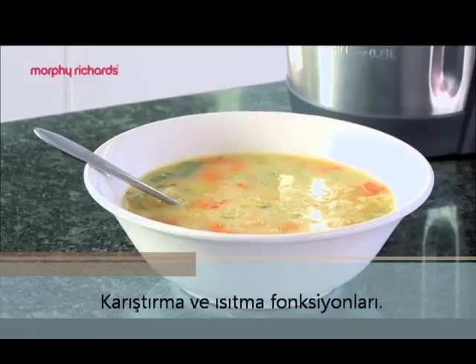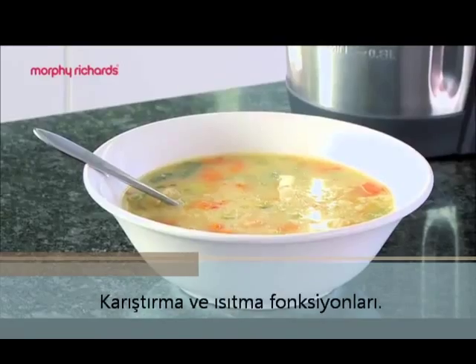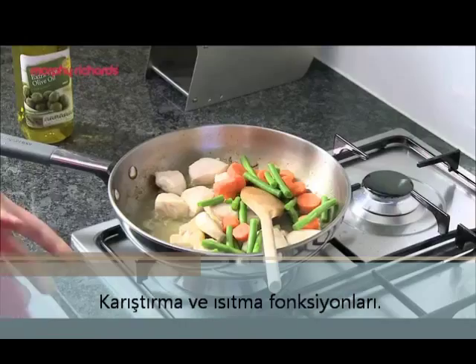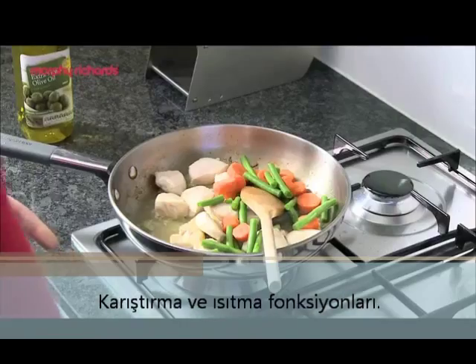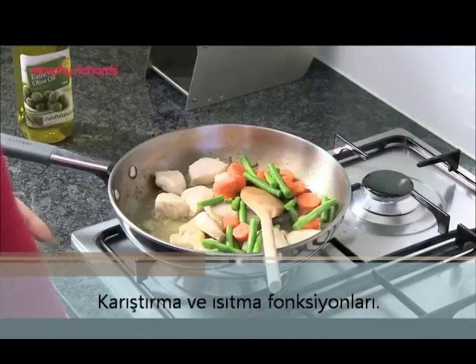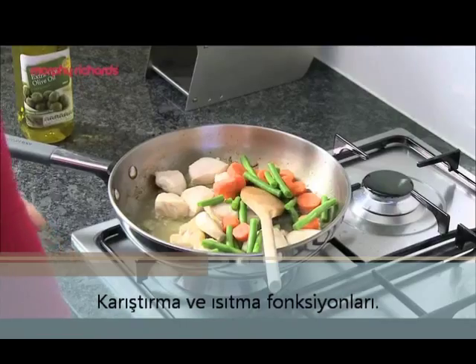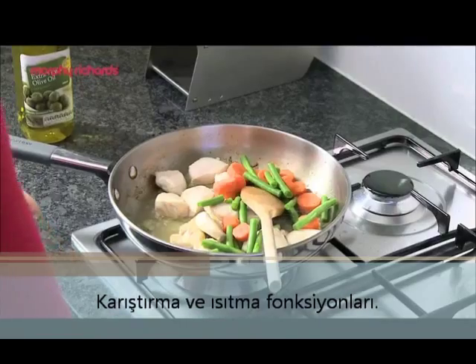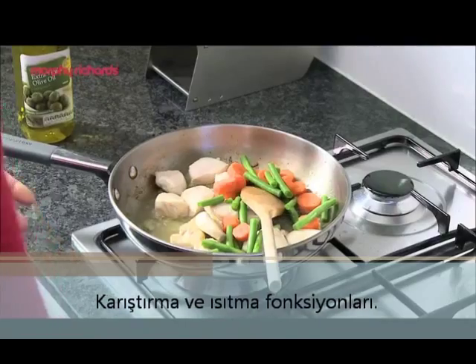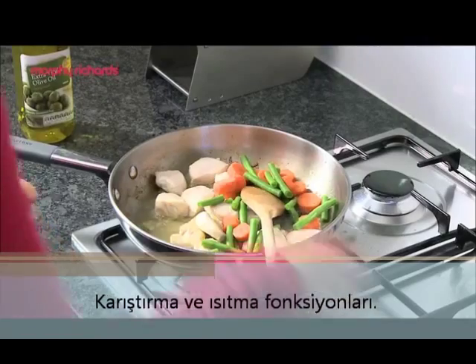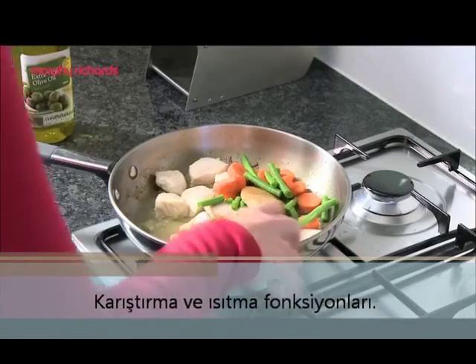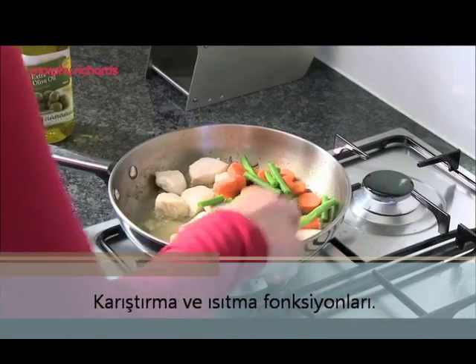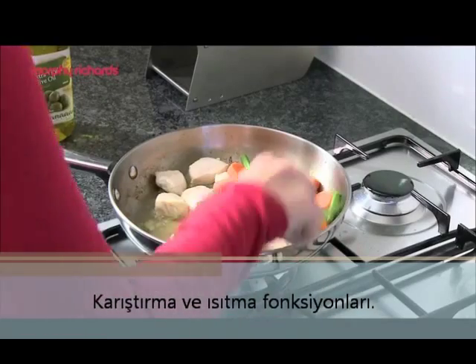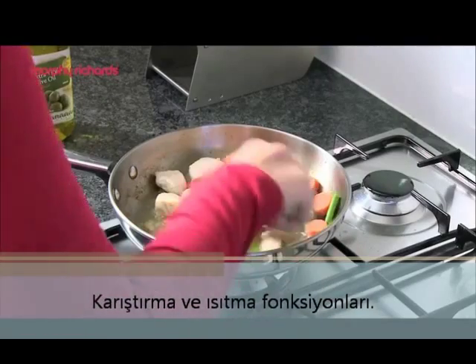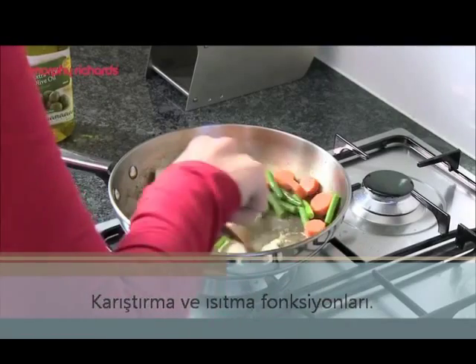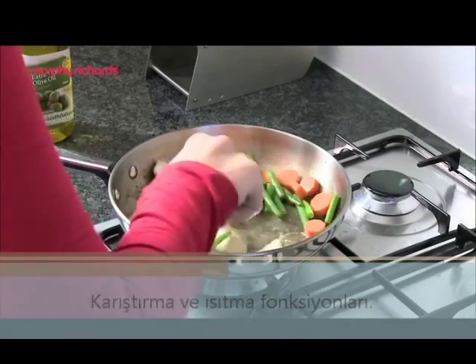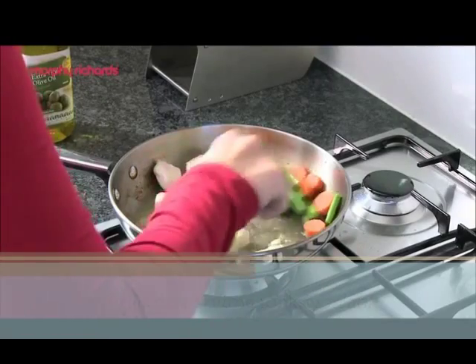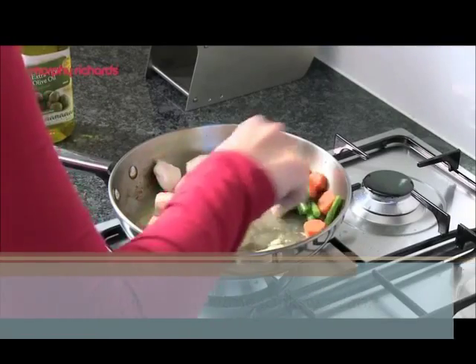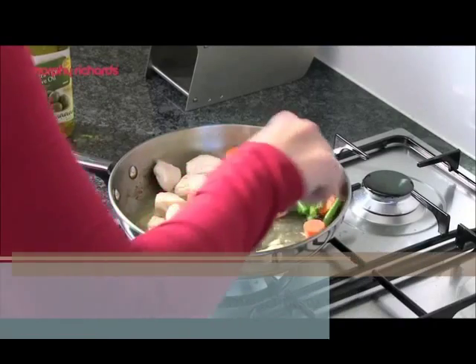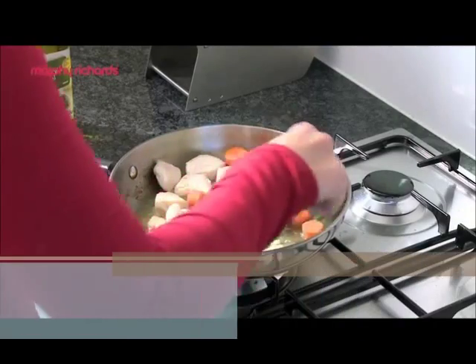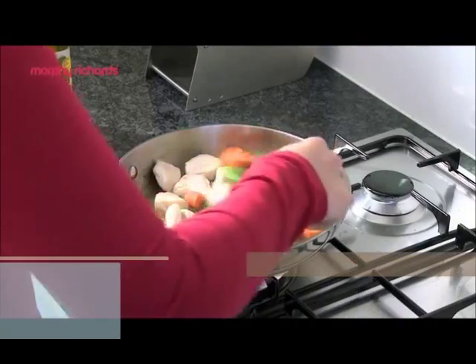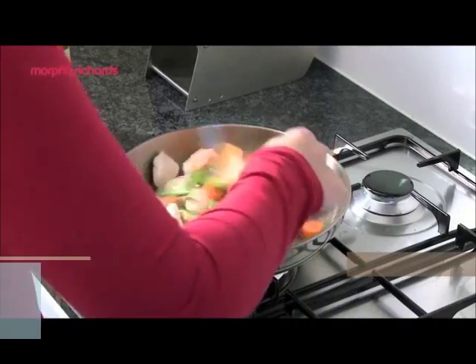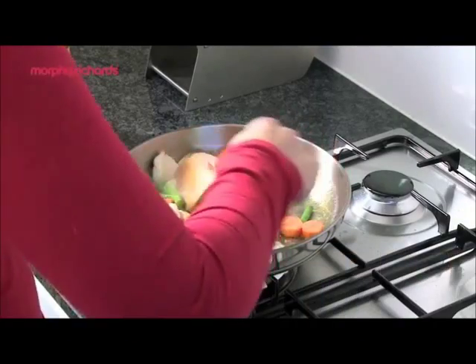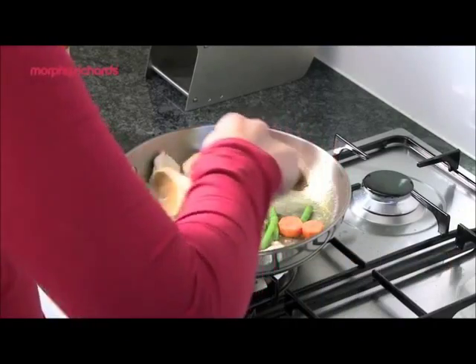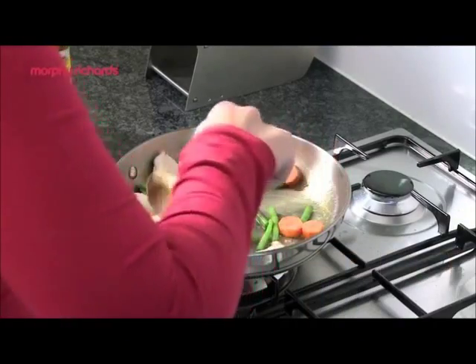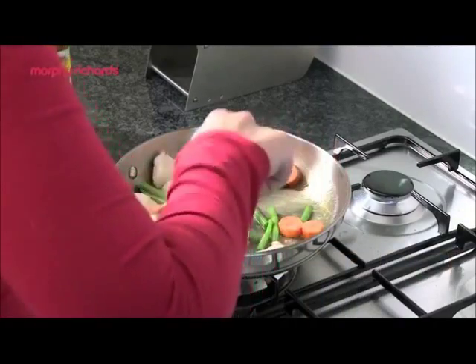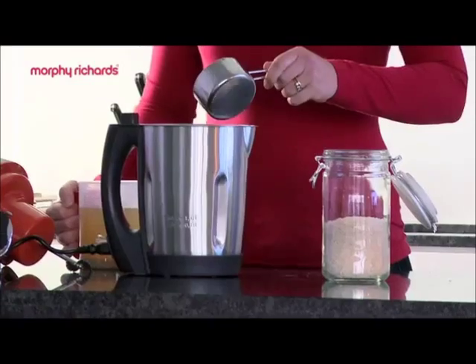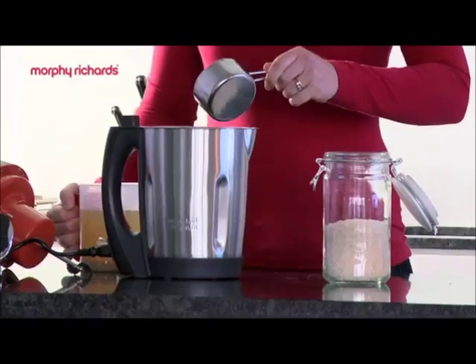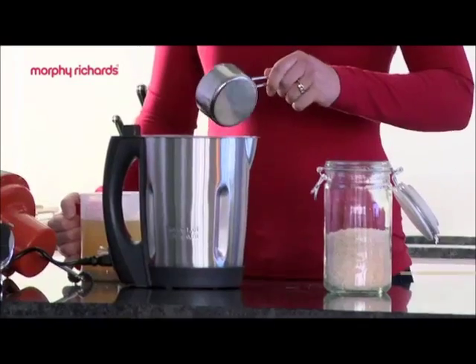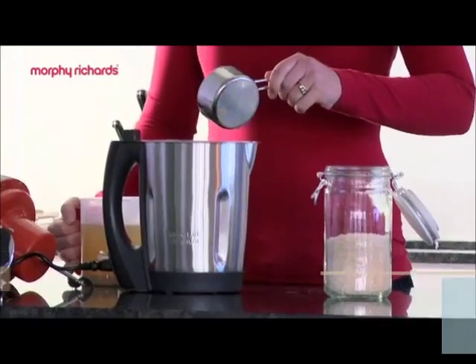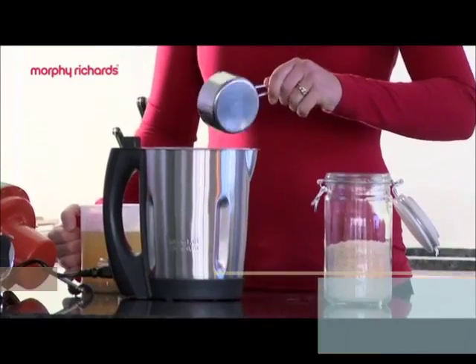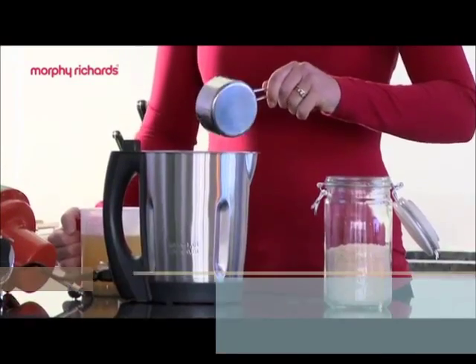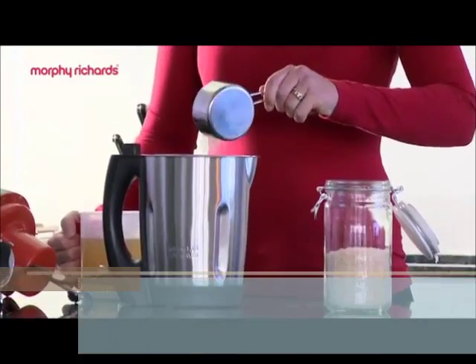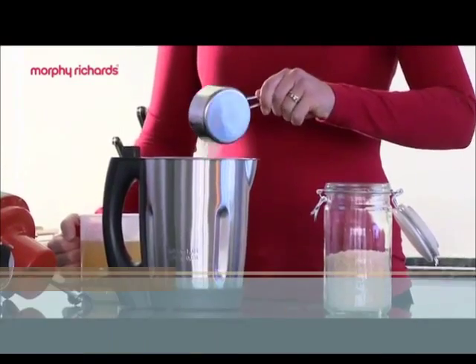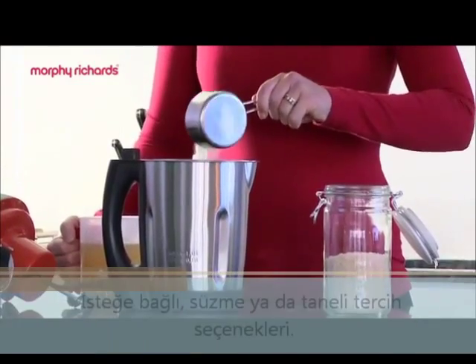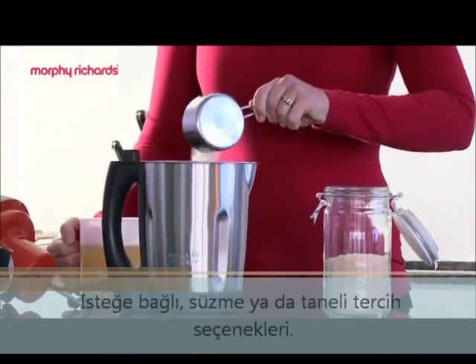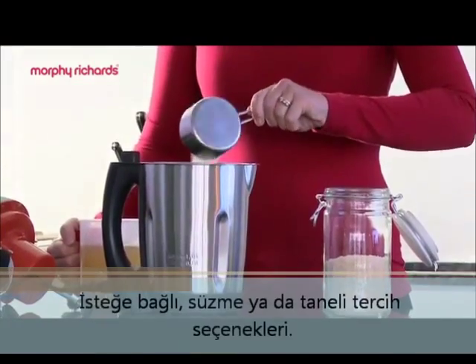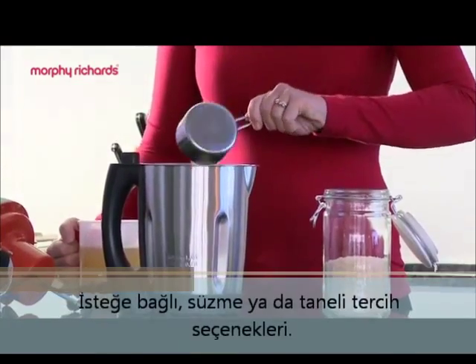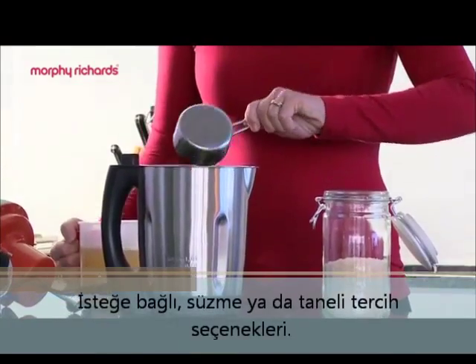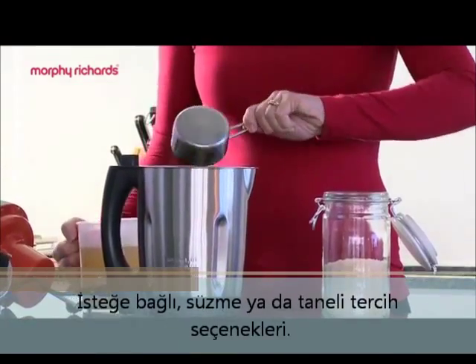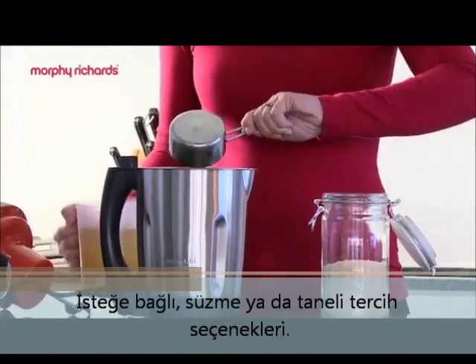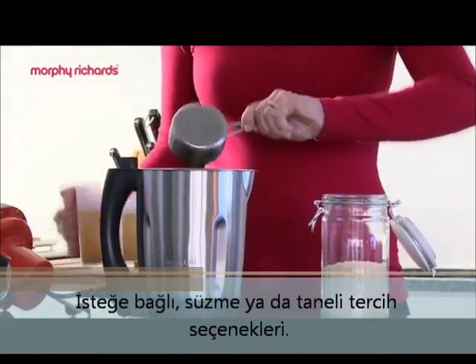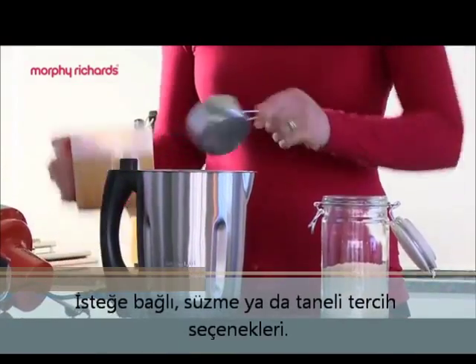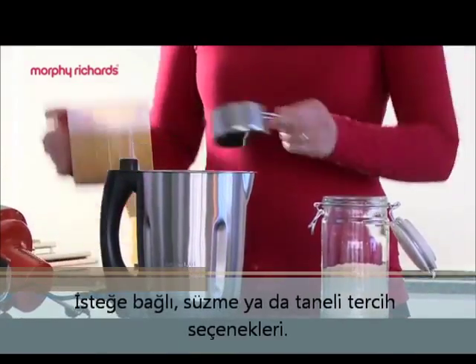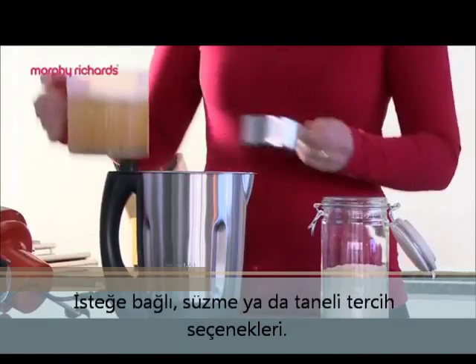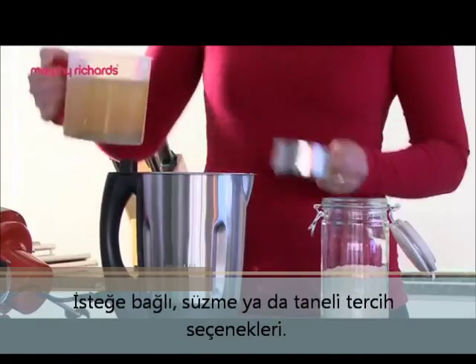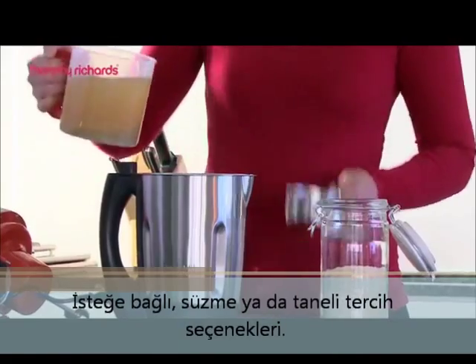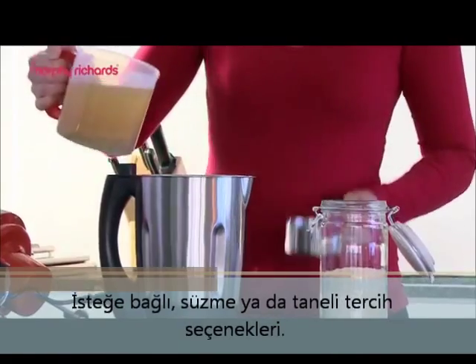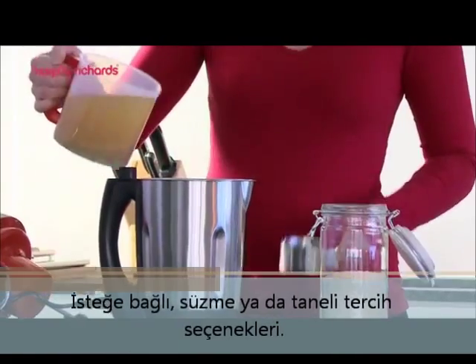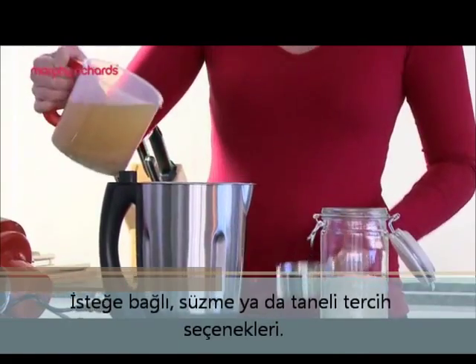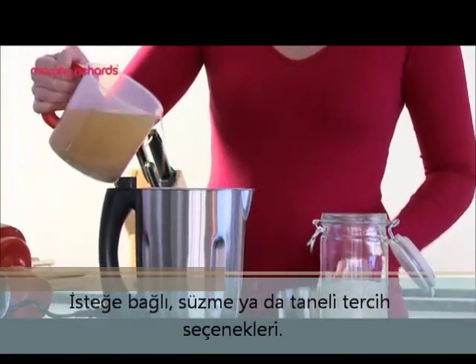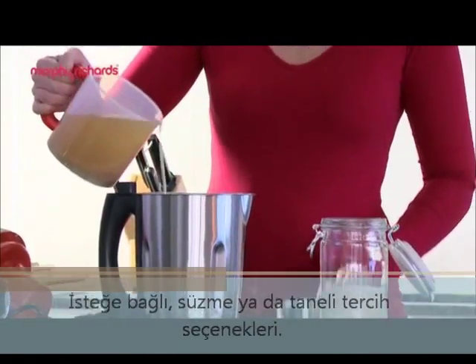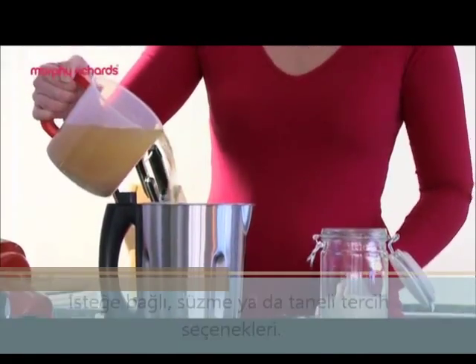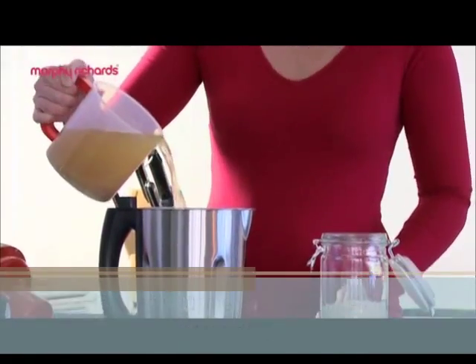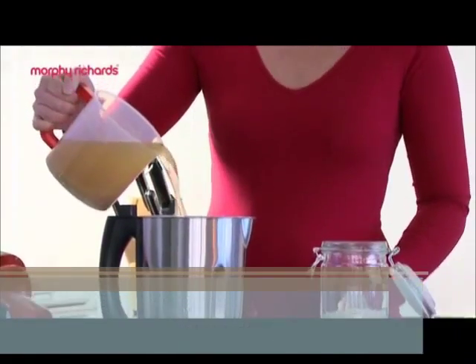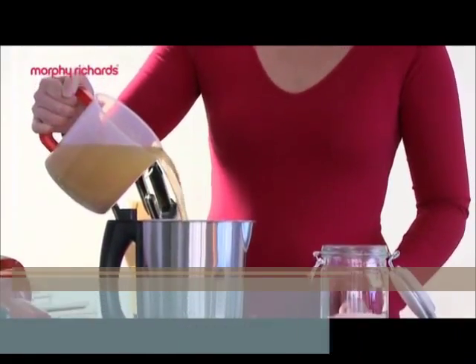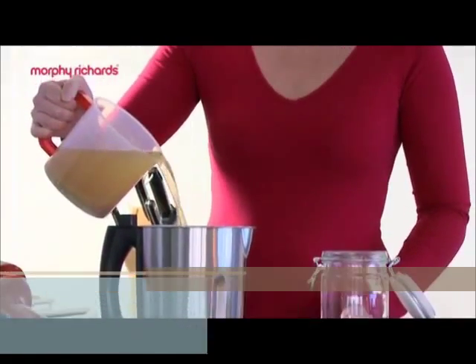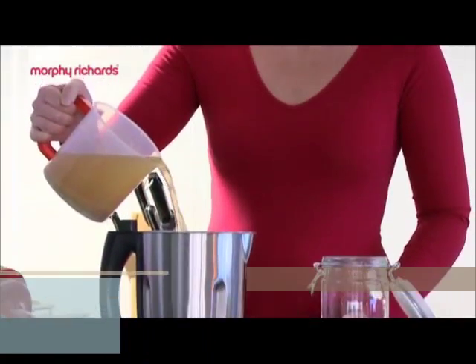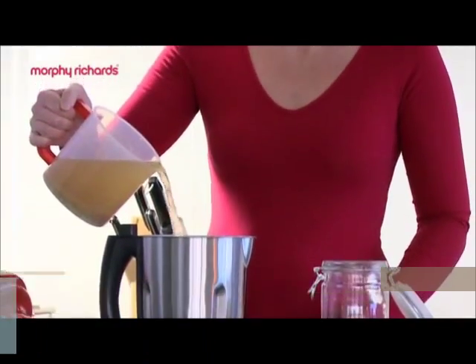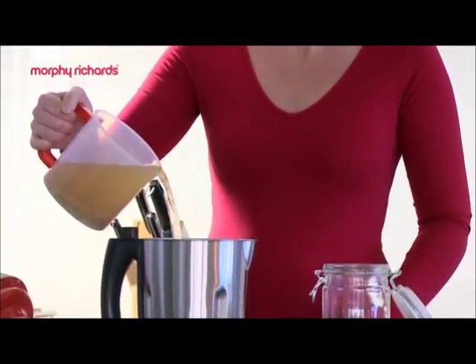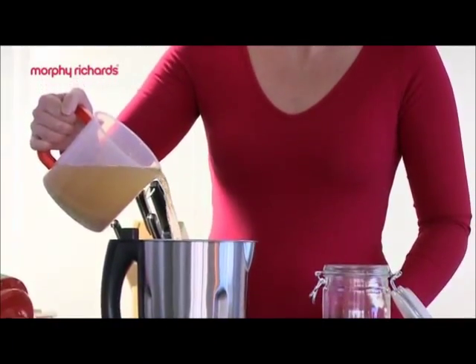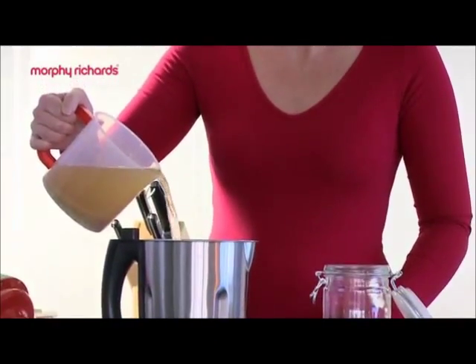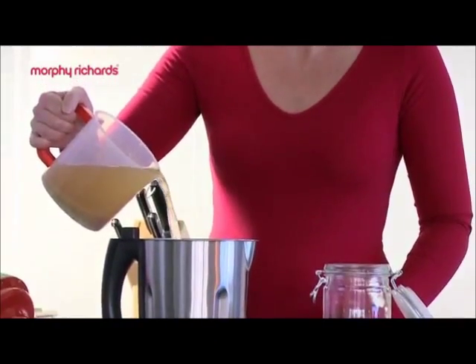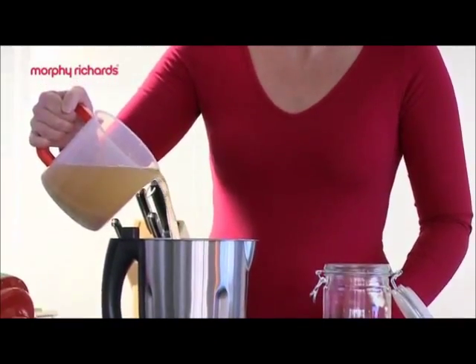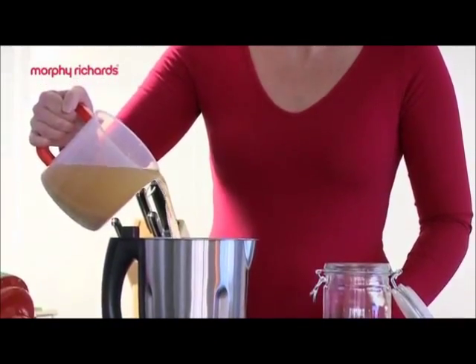Fry up chicken breast, carrots and beans. Add them to the soup maker with rice, stock, oil and seasoning.